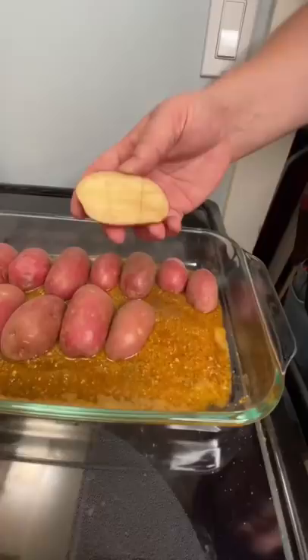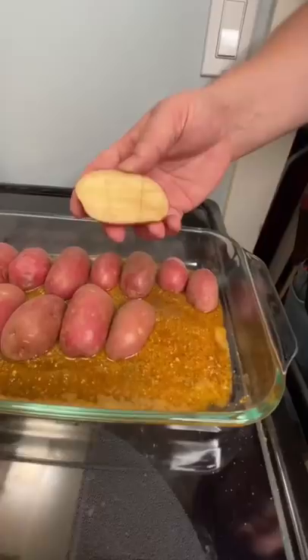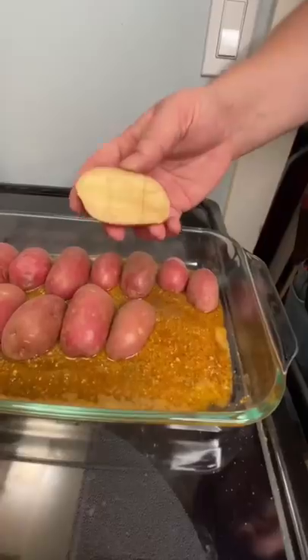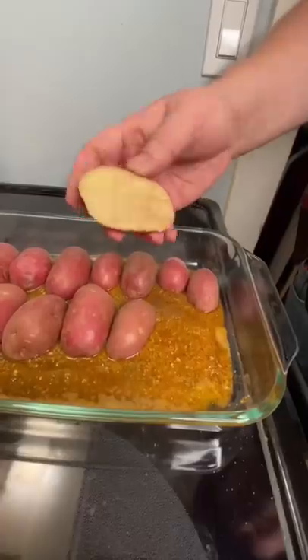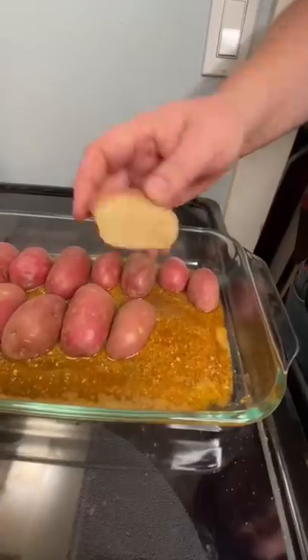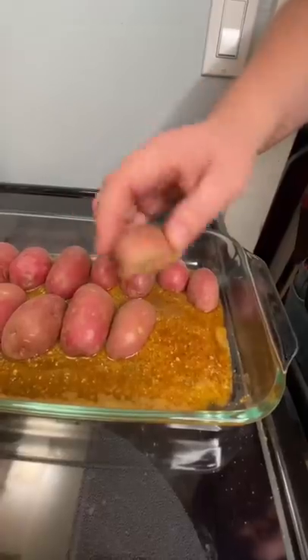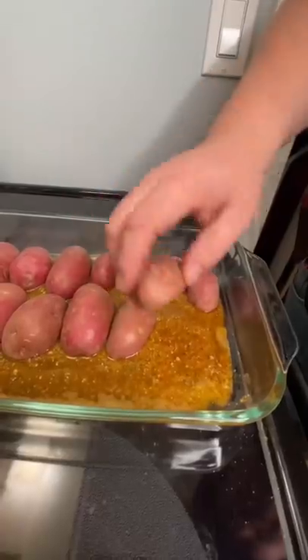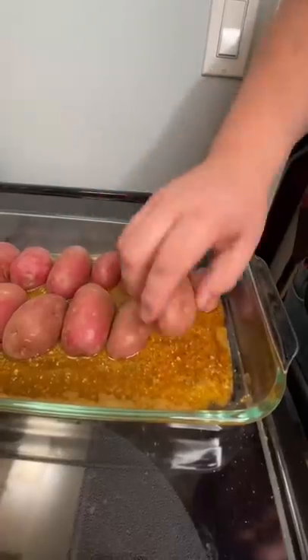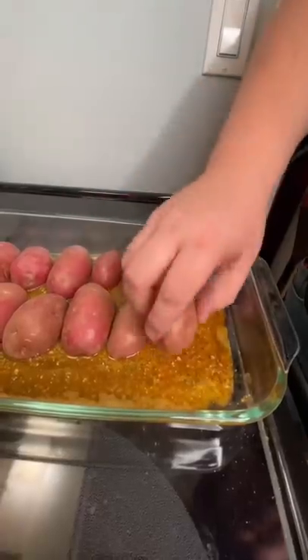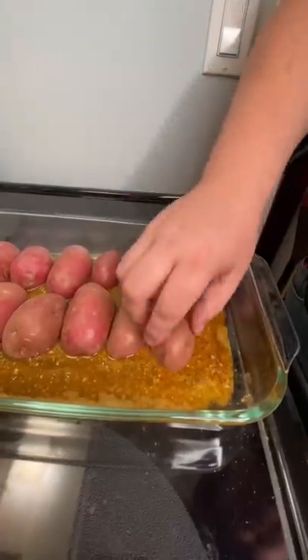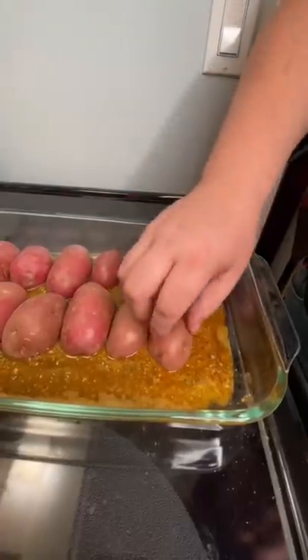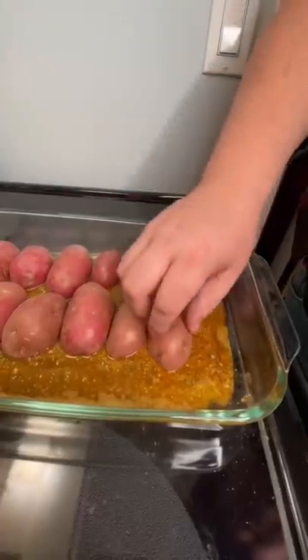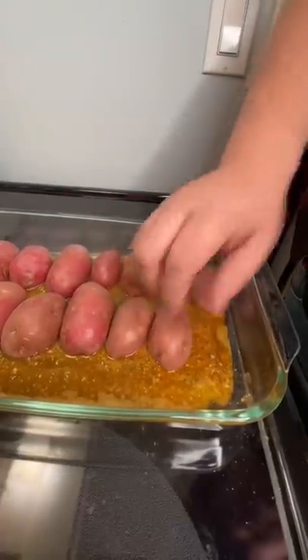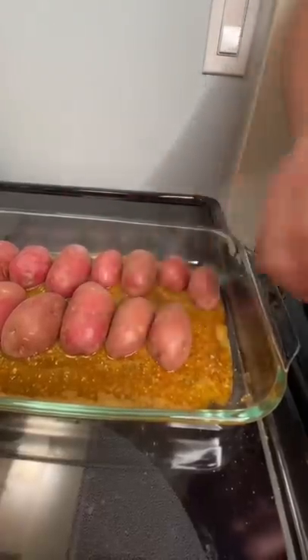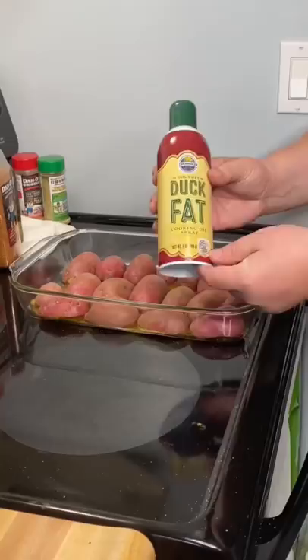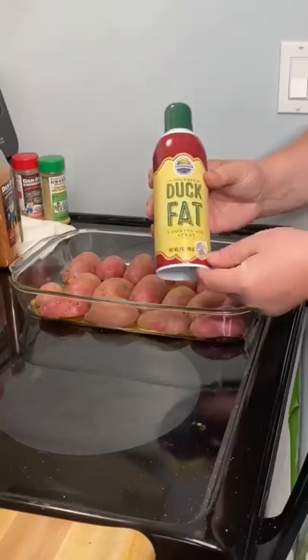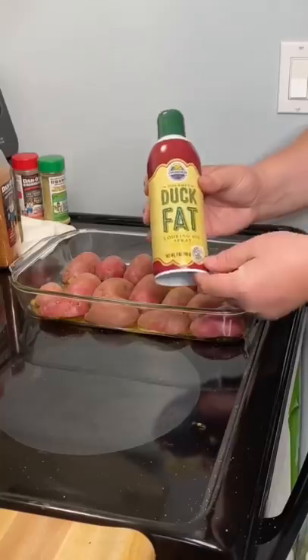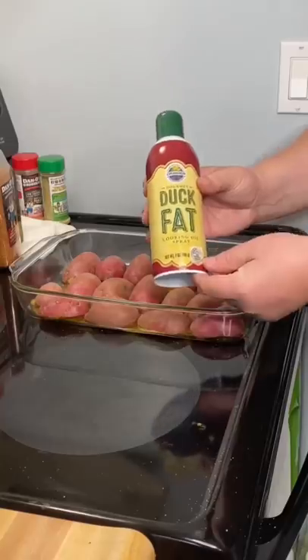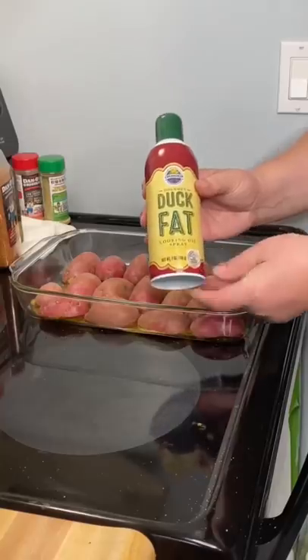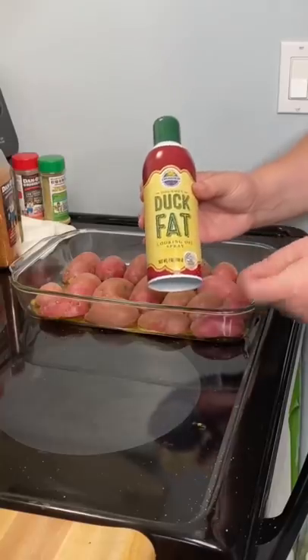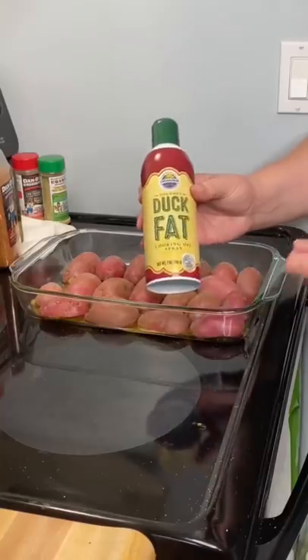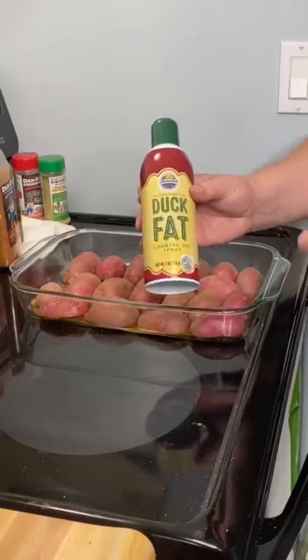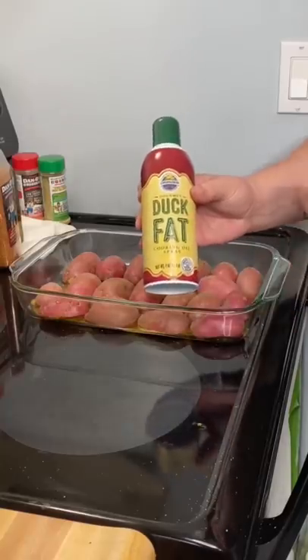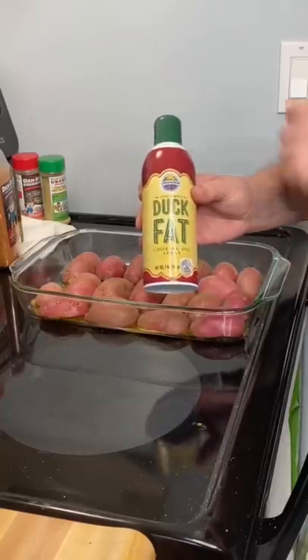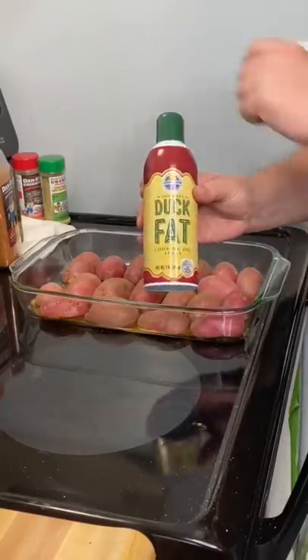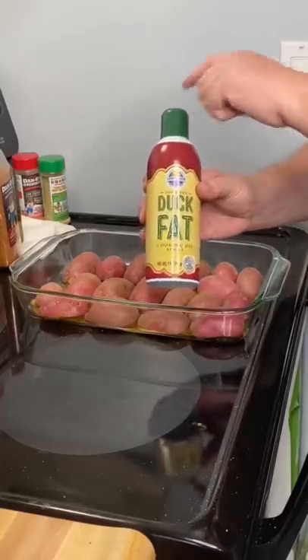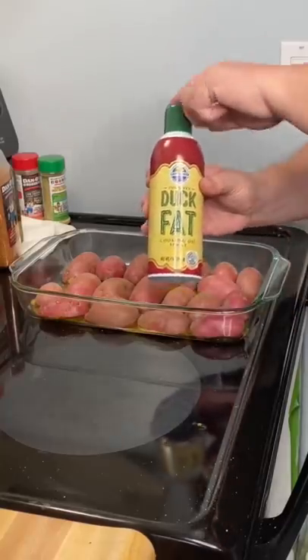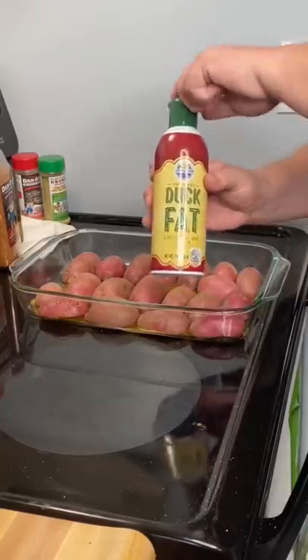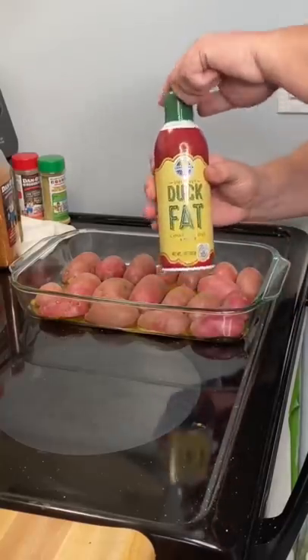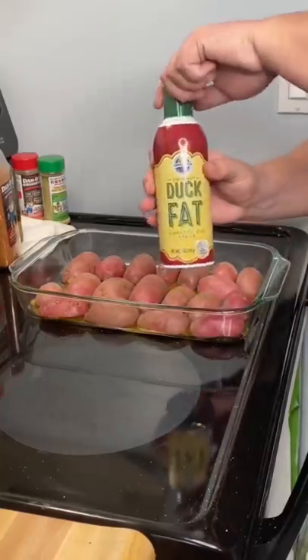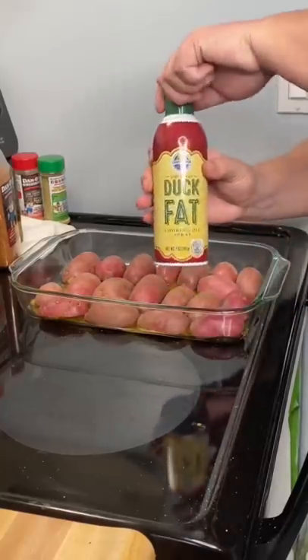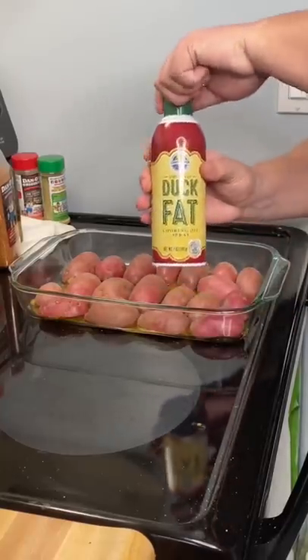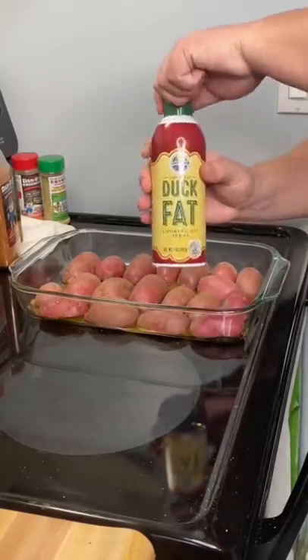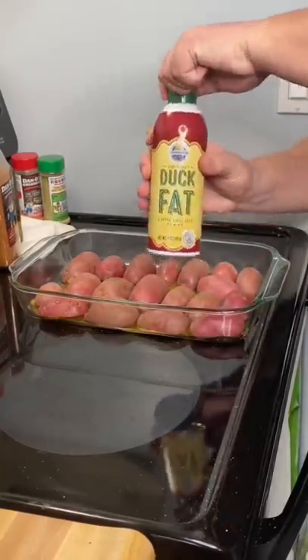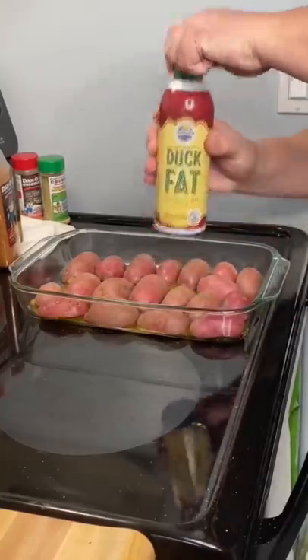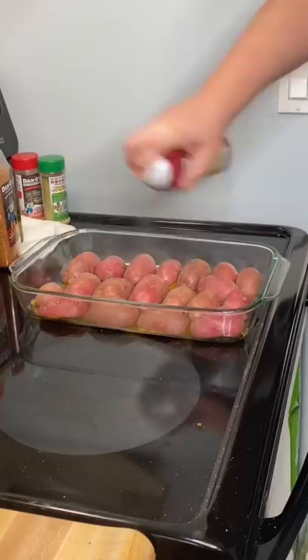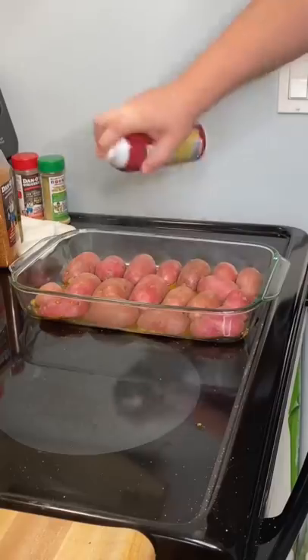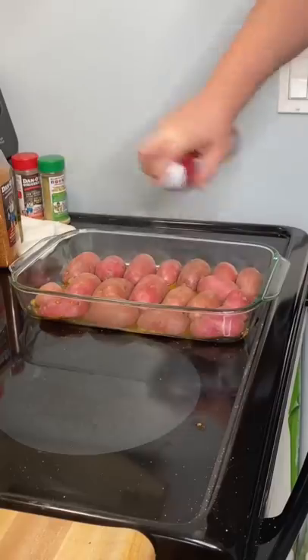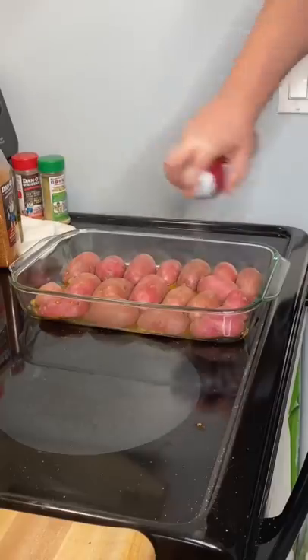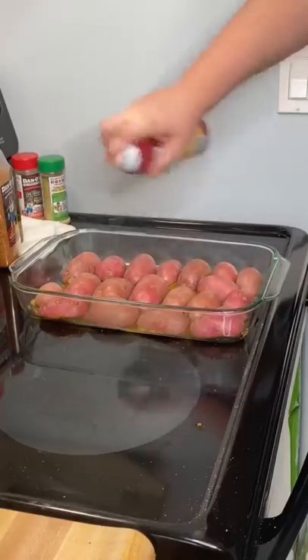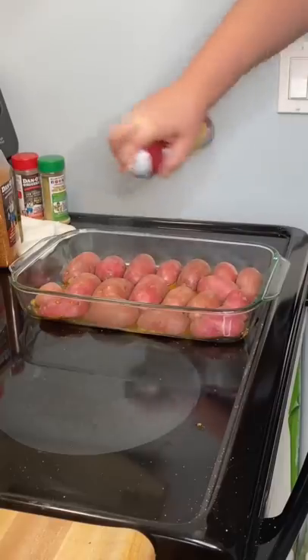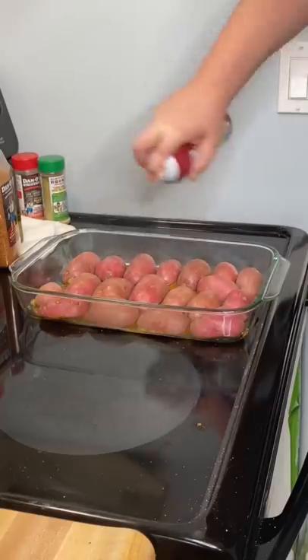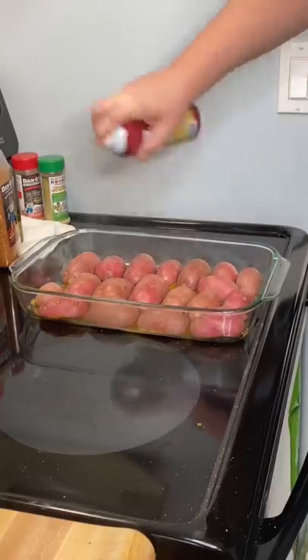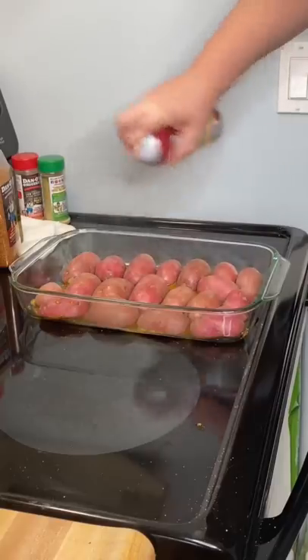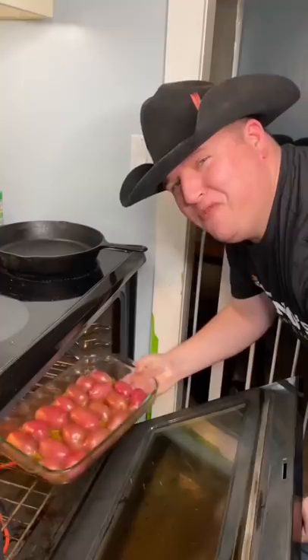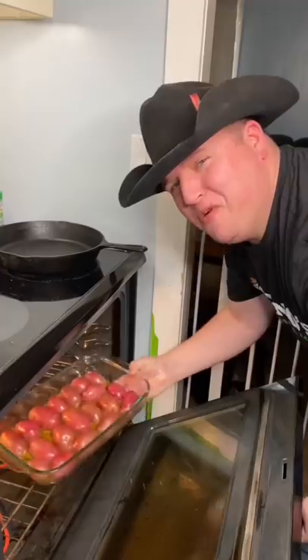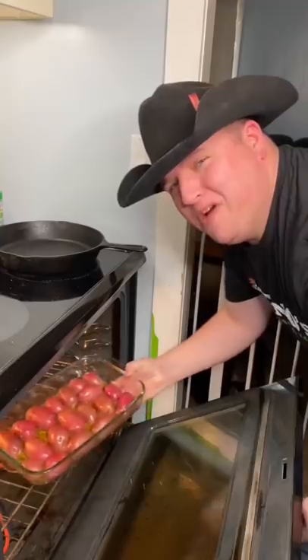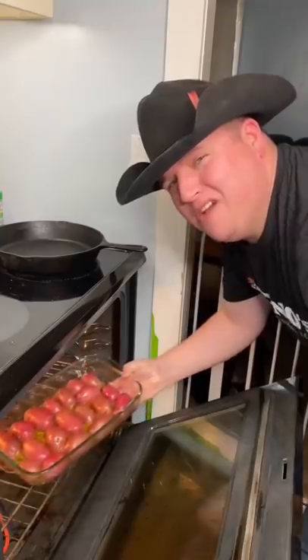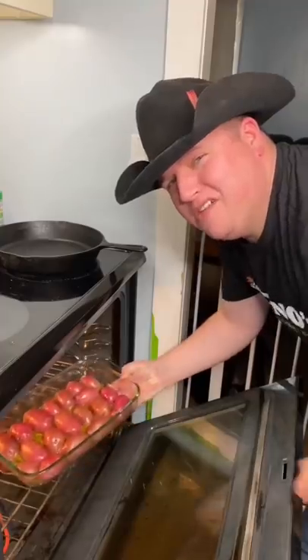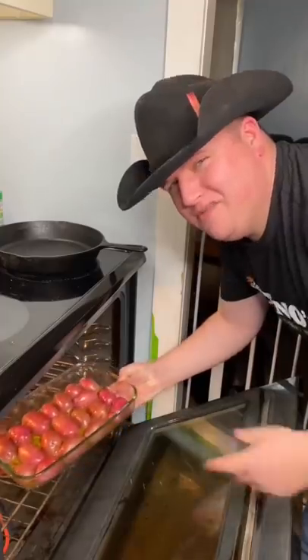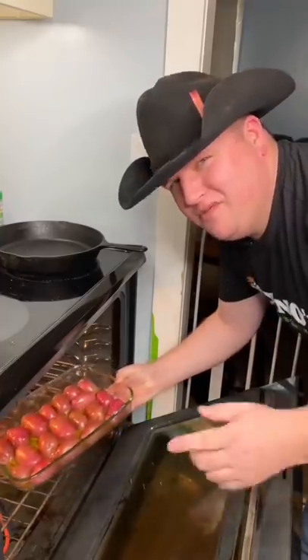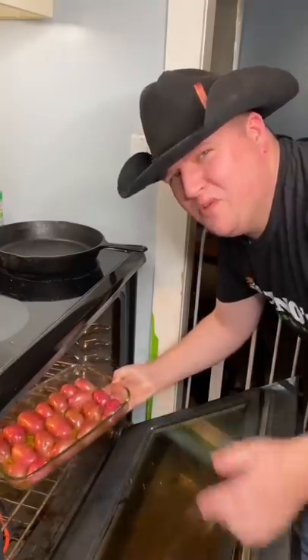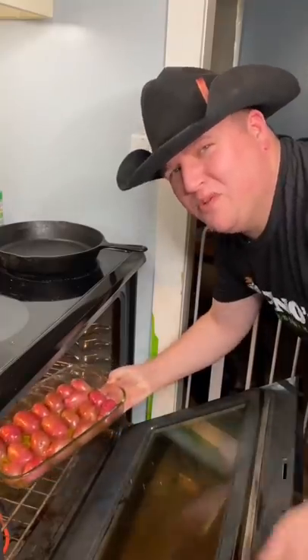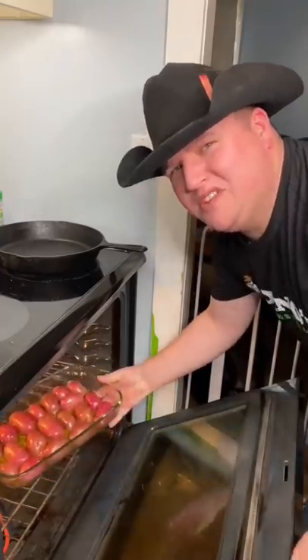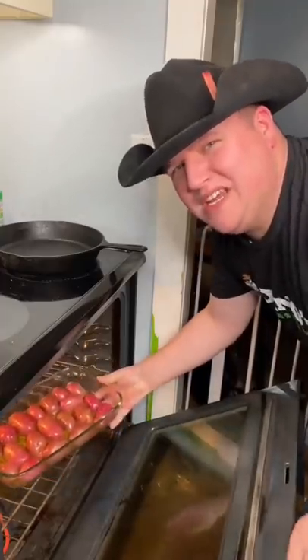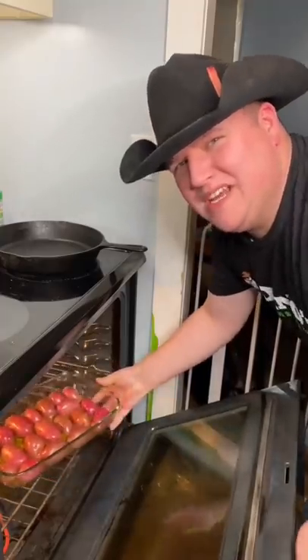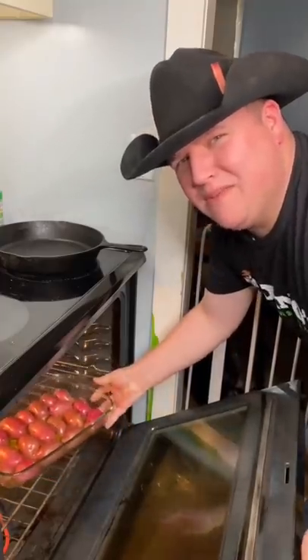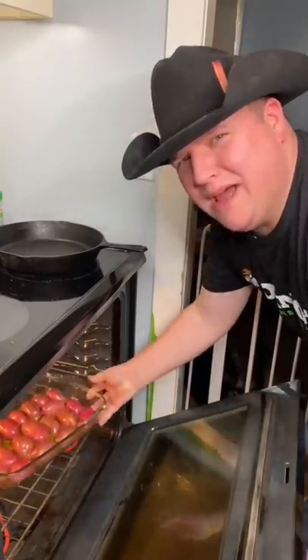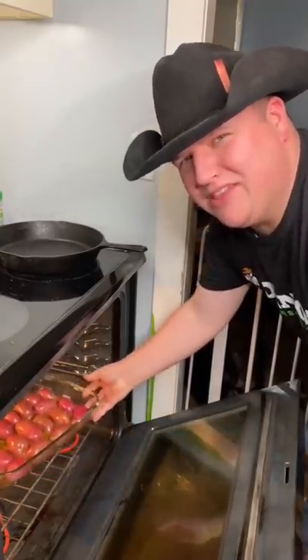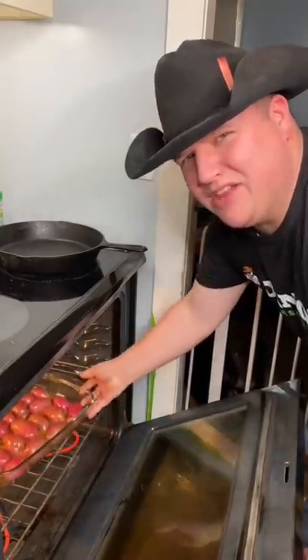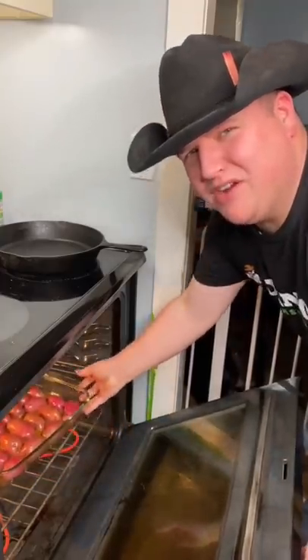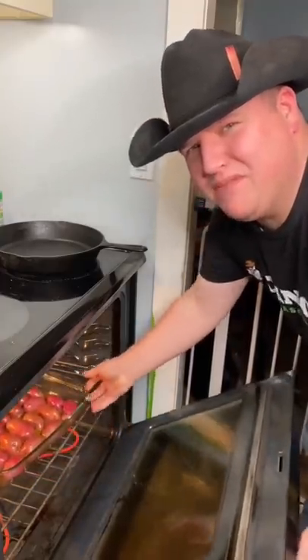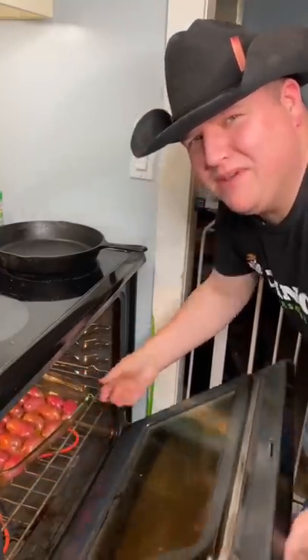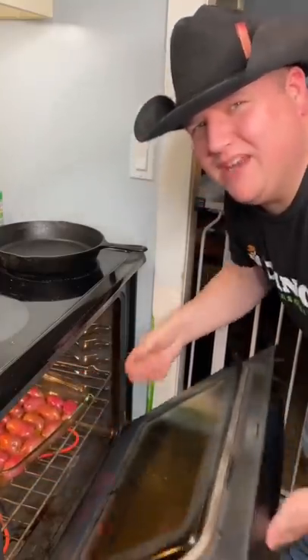Face plant. Hit the backside with some aerosol duck fat. 400 degrees — we'll see you in about 30 minutes.